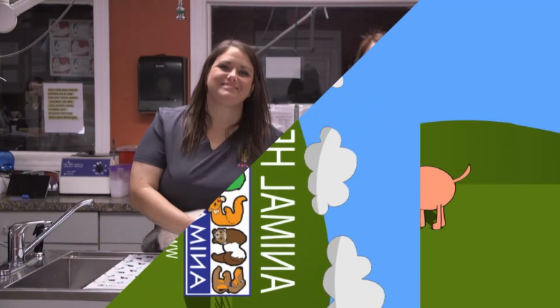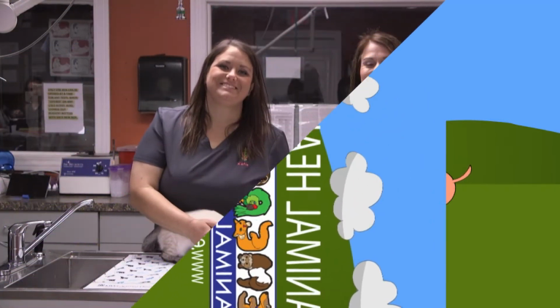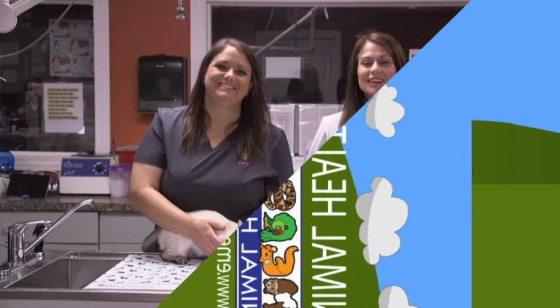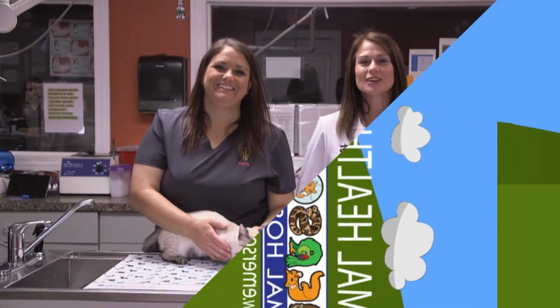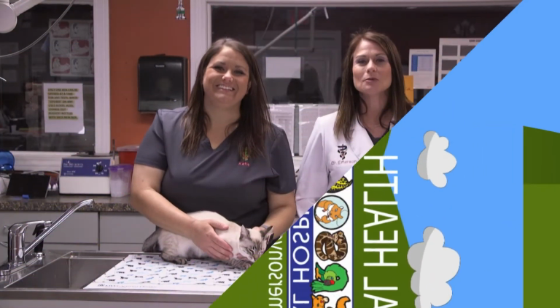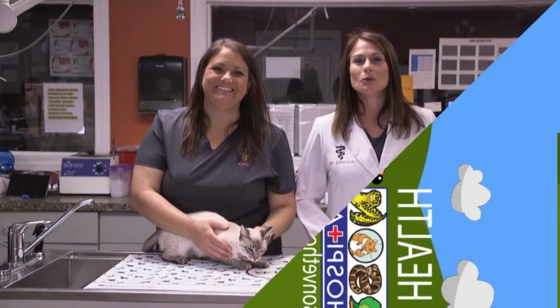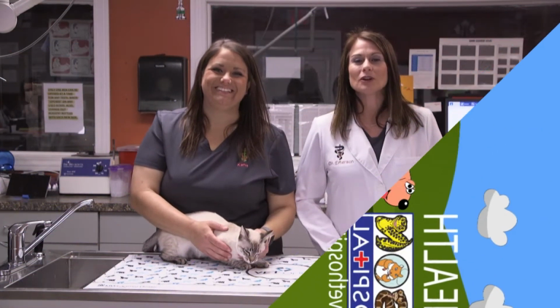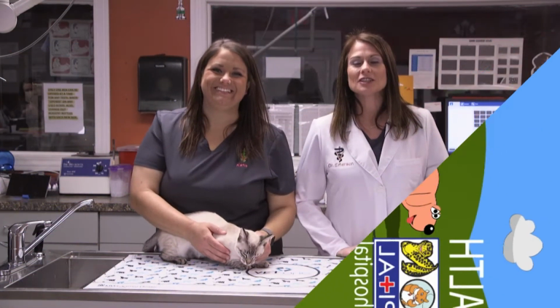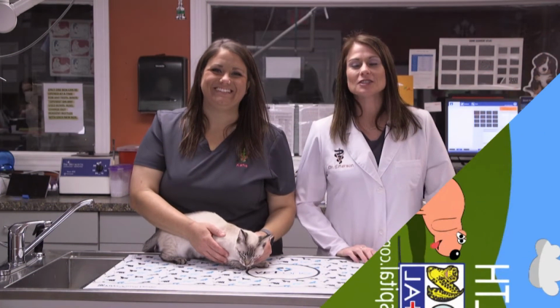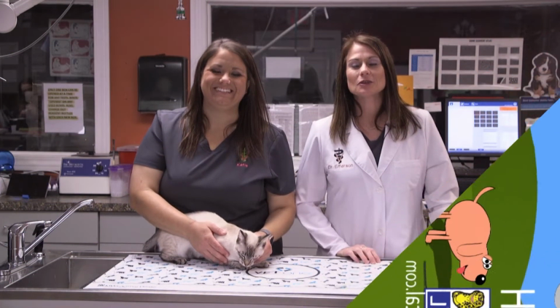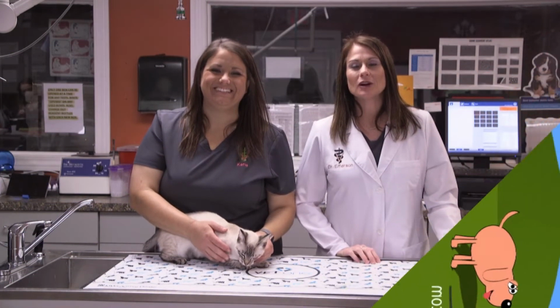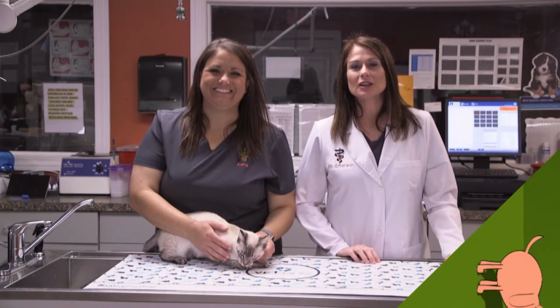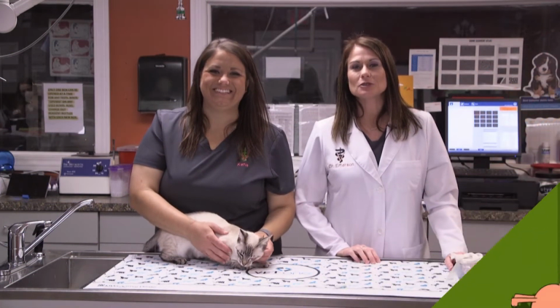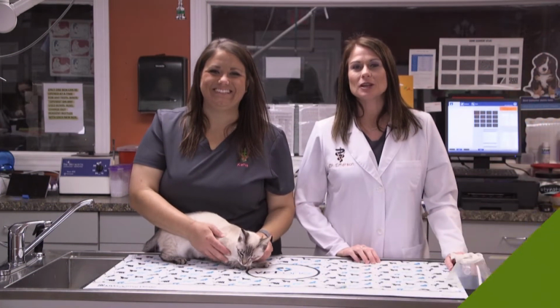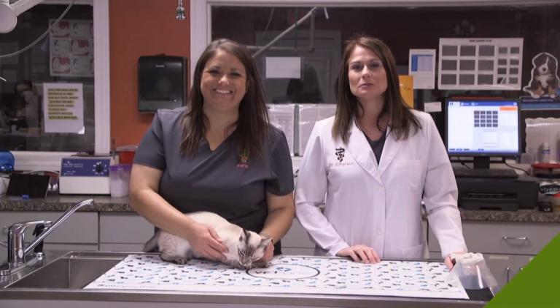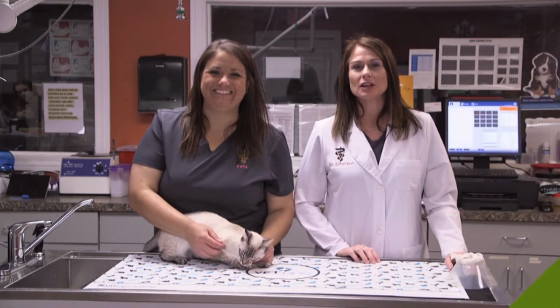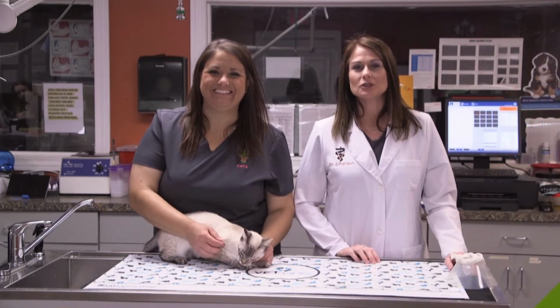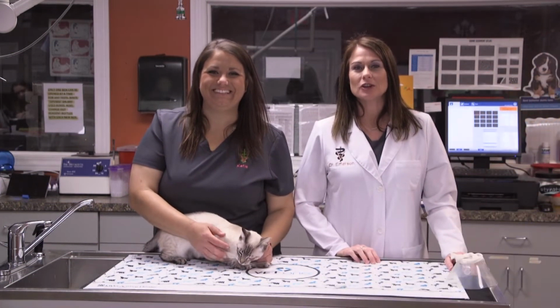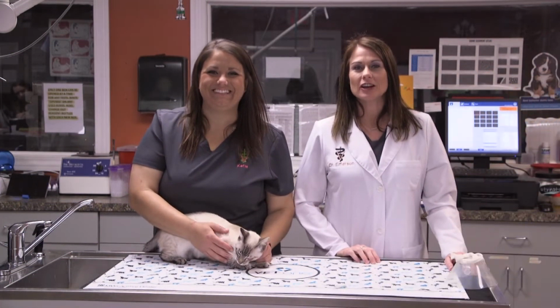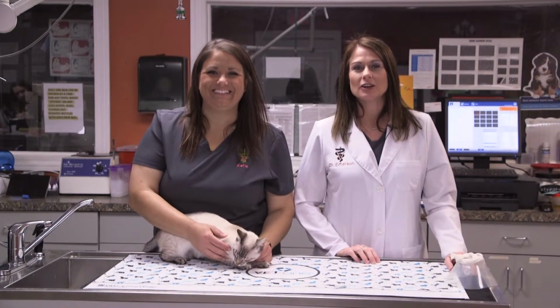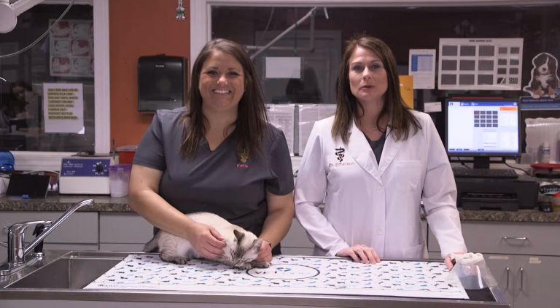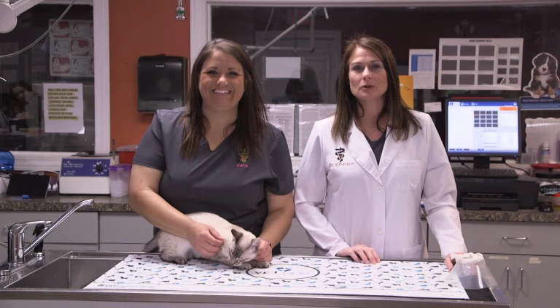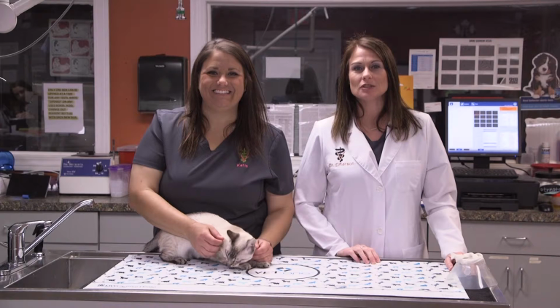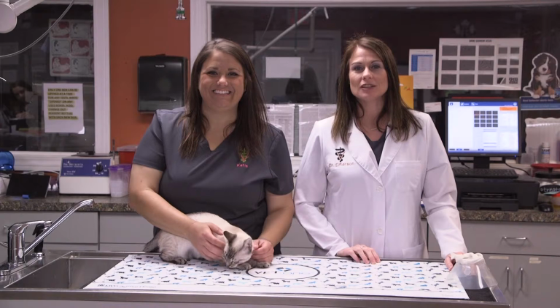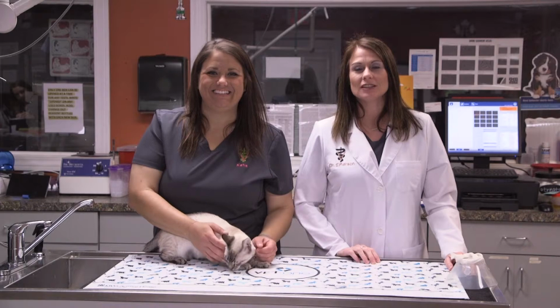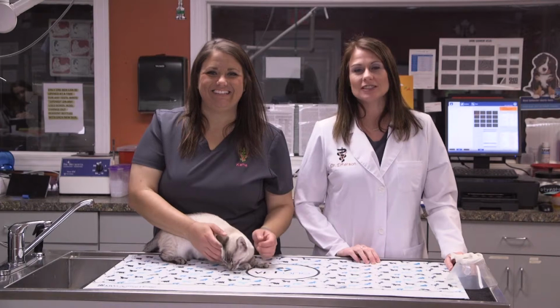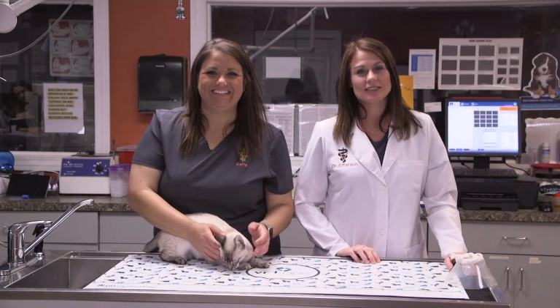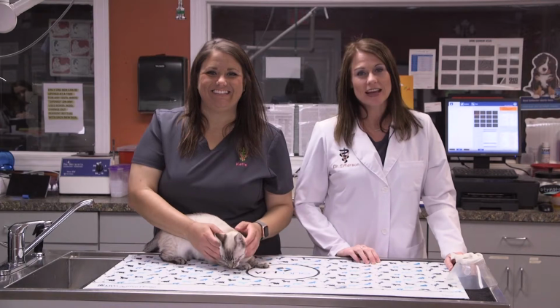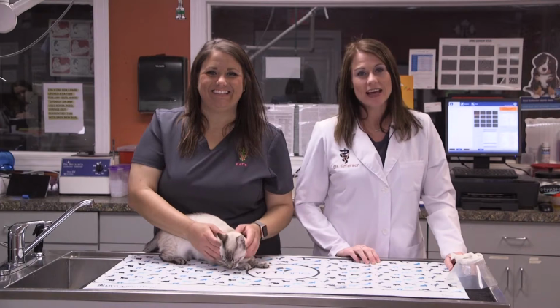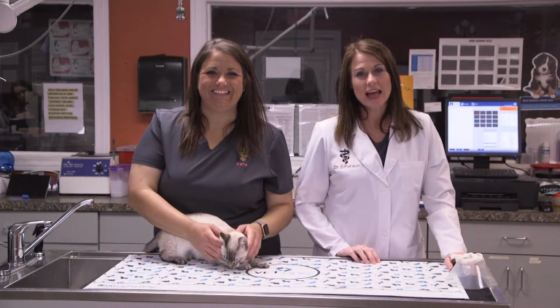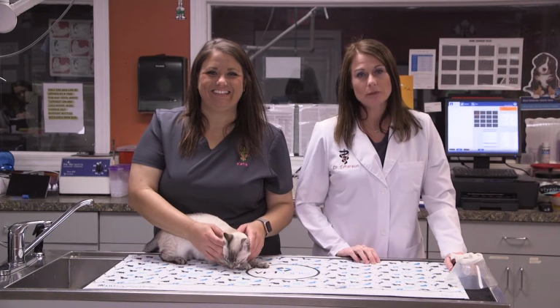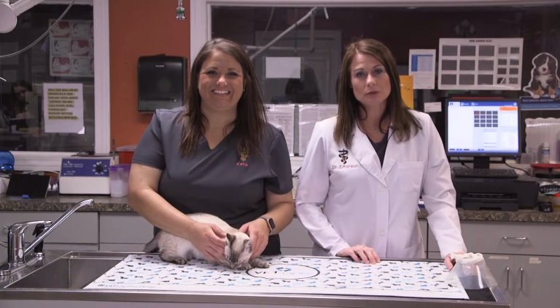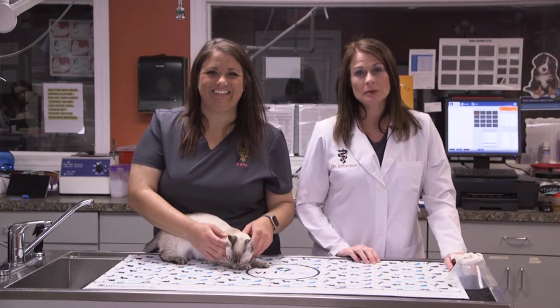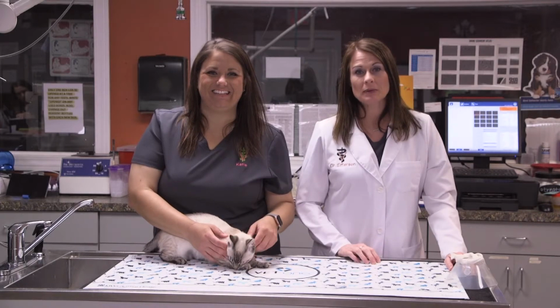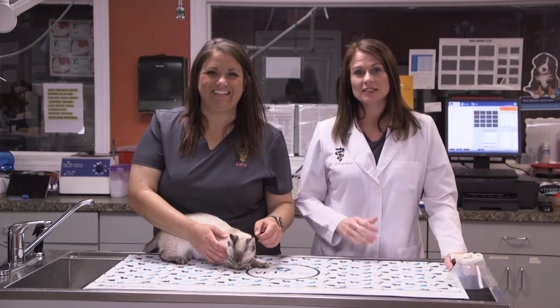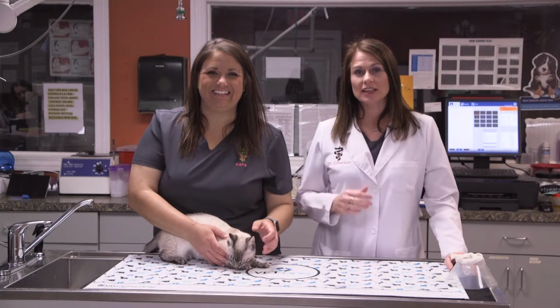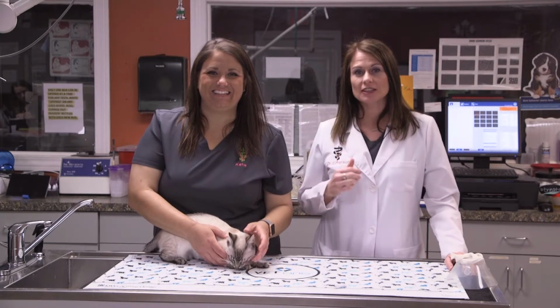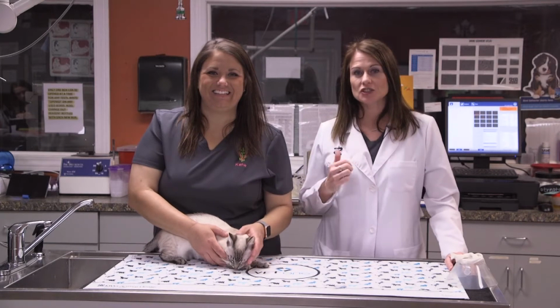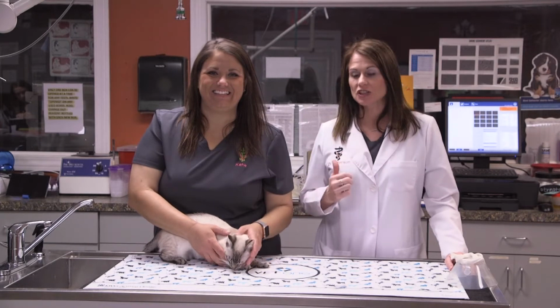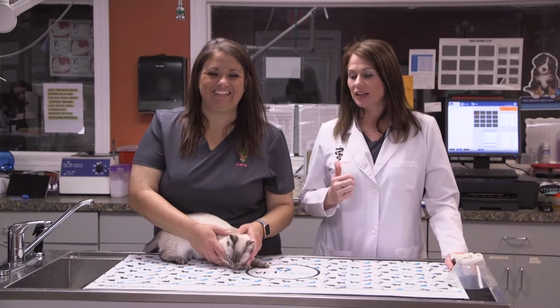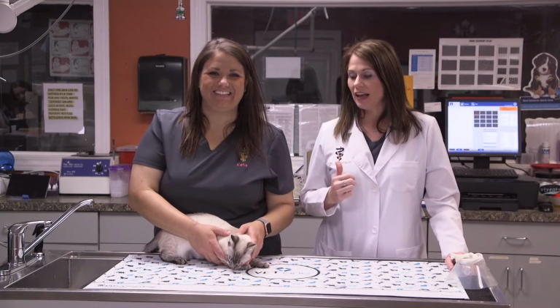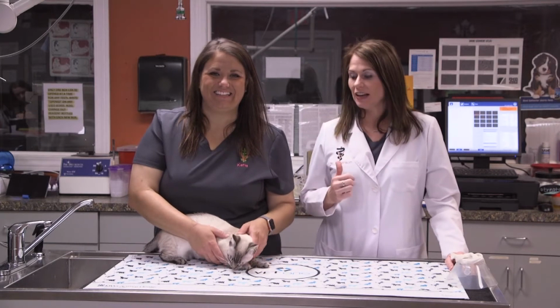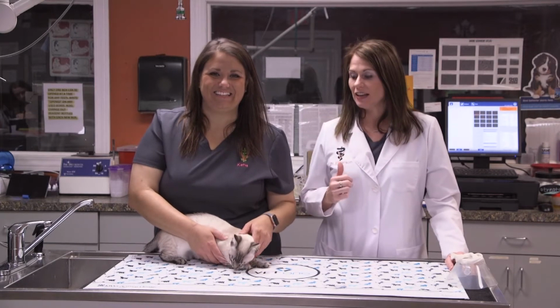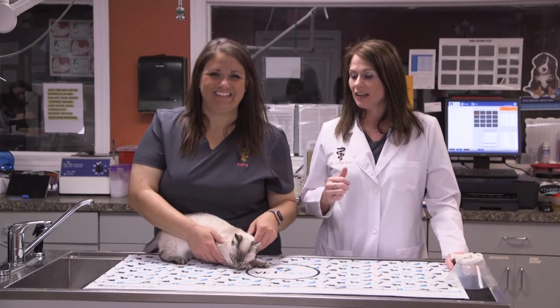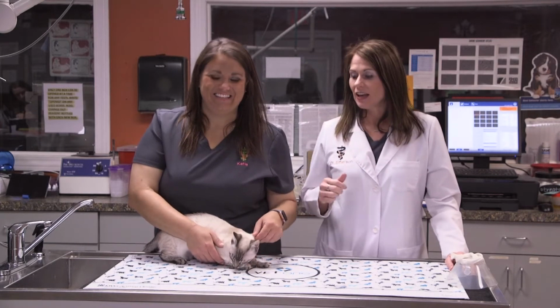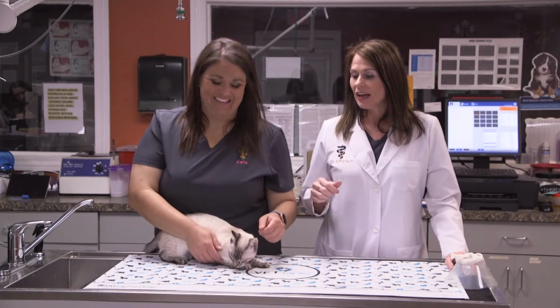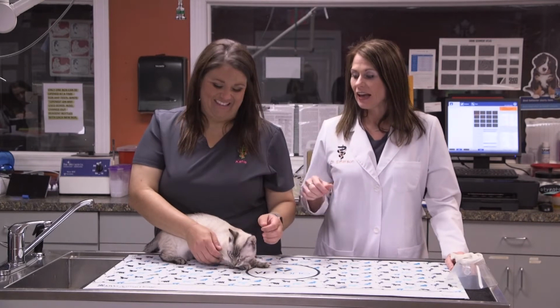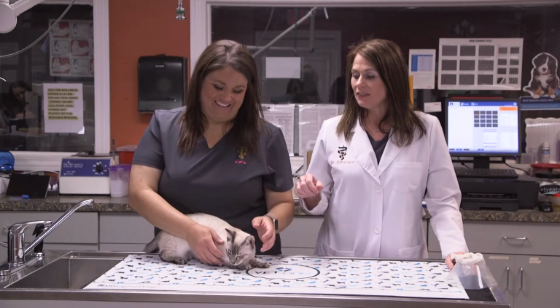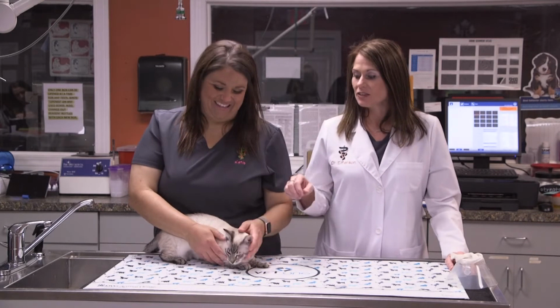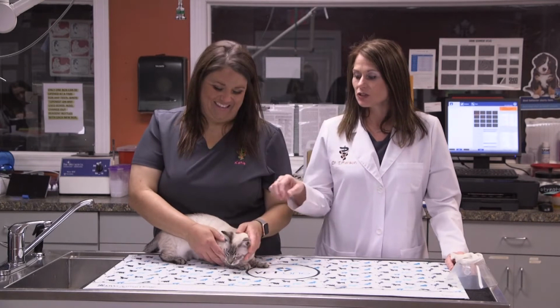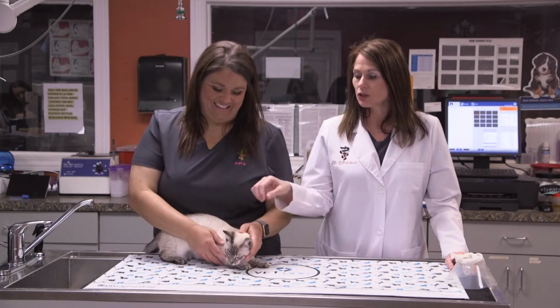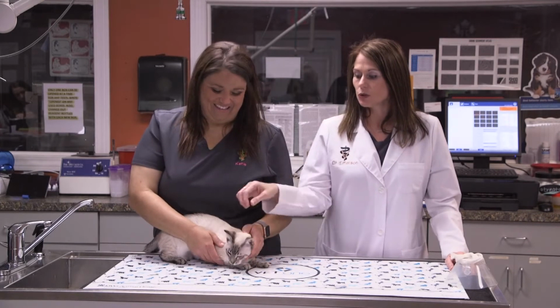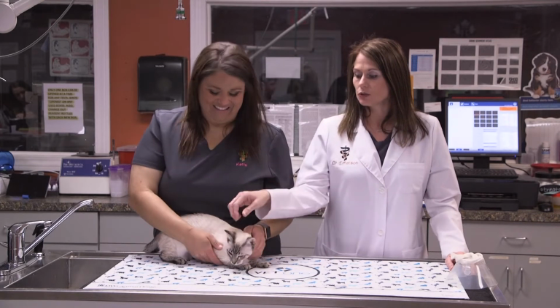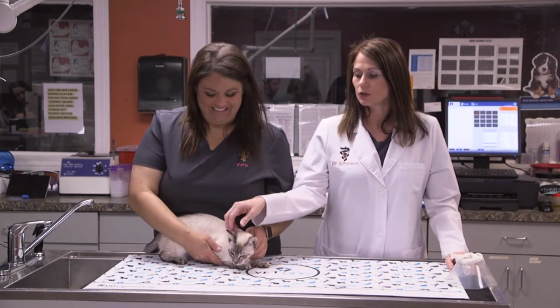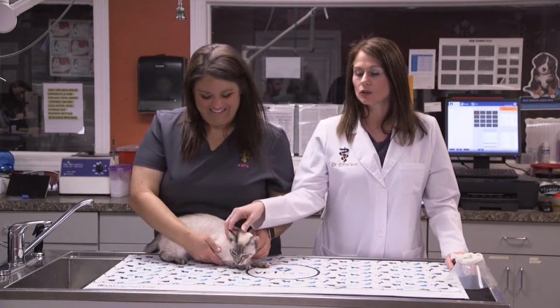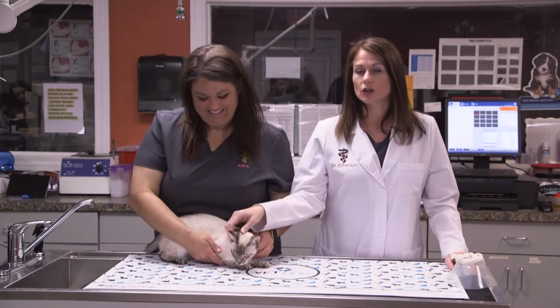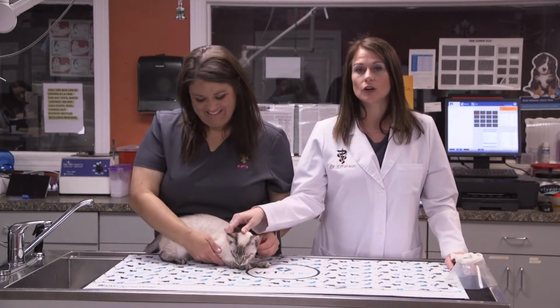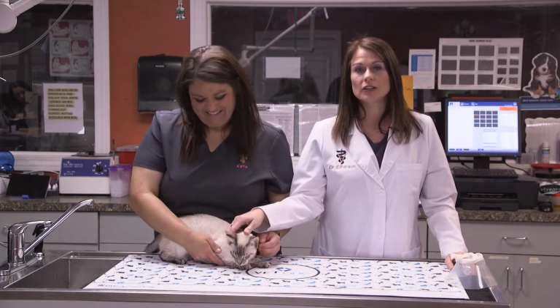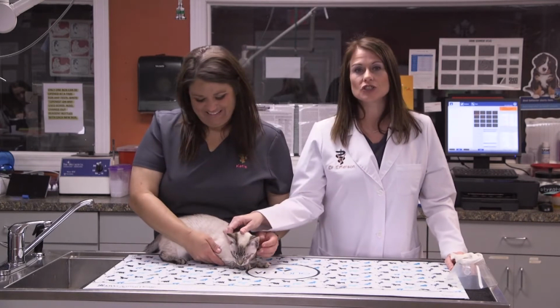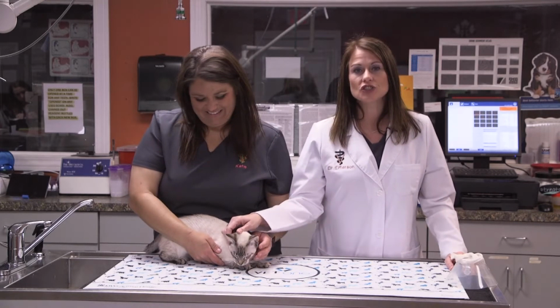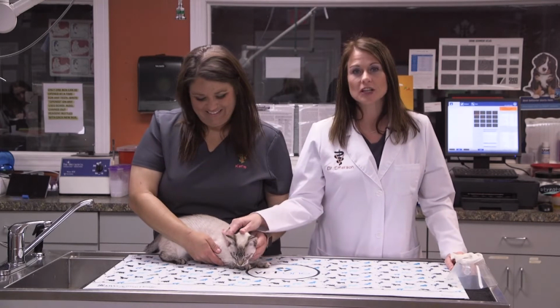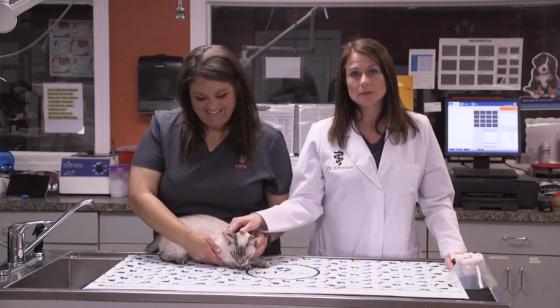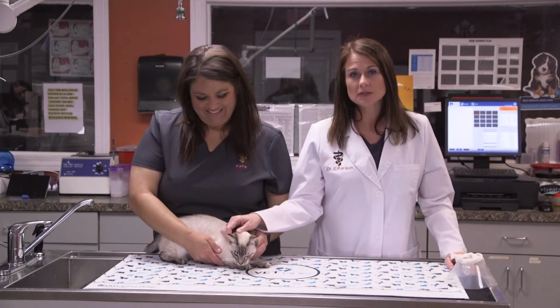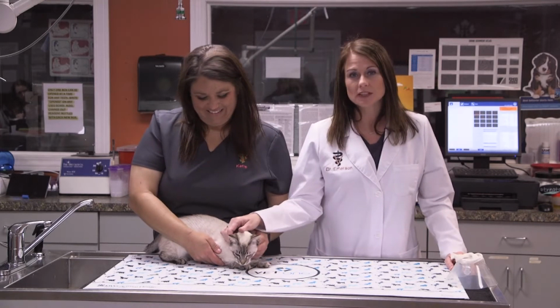Good morning Sunrisers. I'm Dr. Karen Emerson, and today I have with me my technician Katie, and this cute little girl is Gypsy.